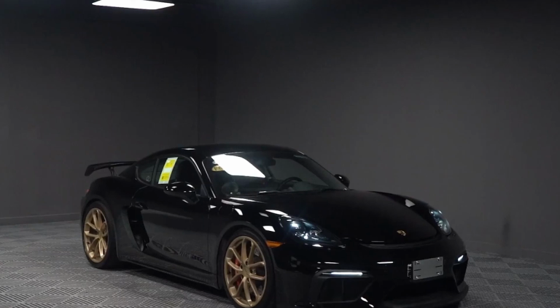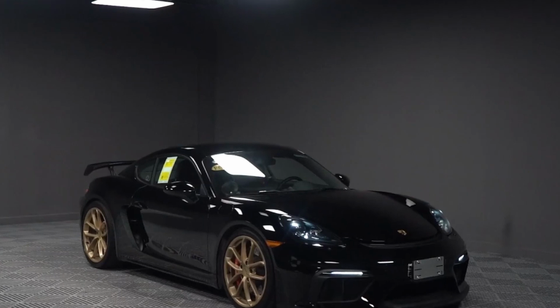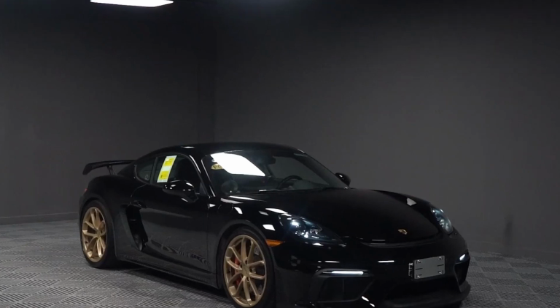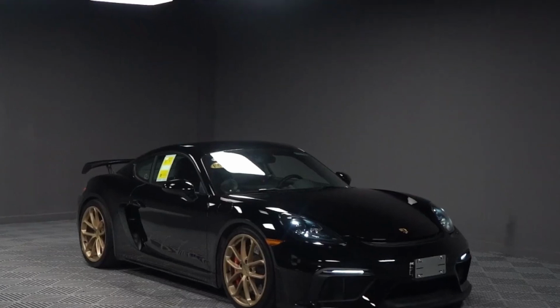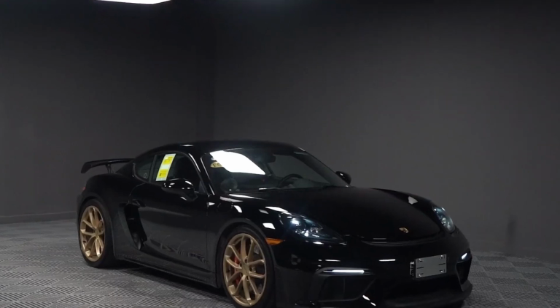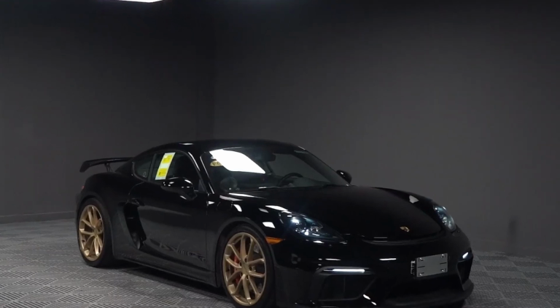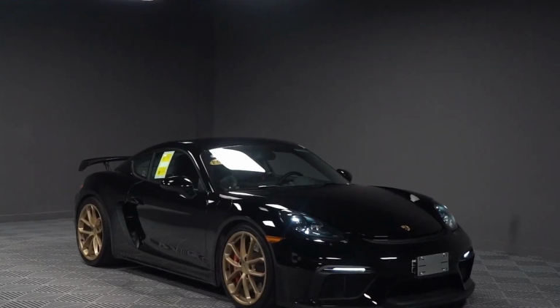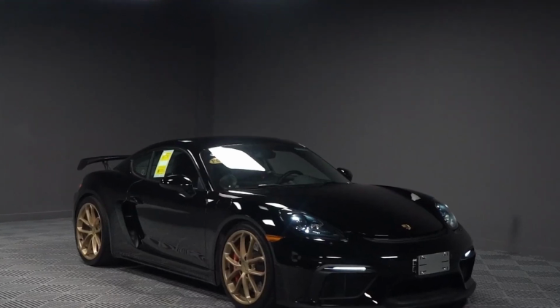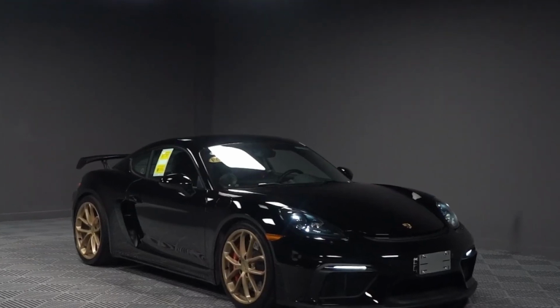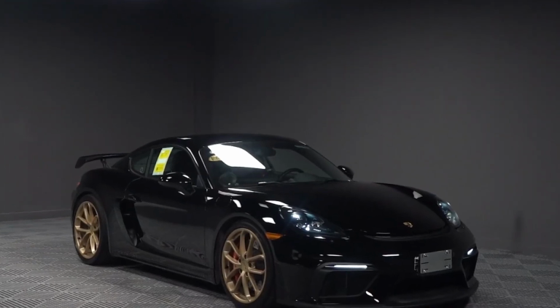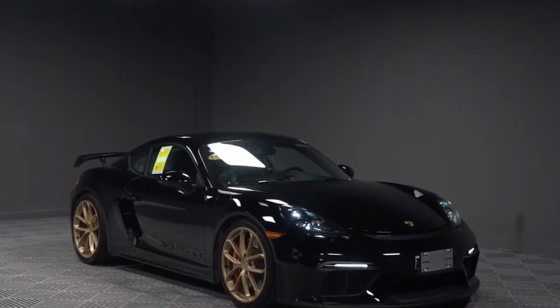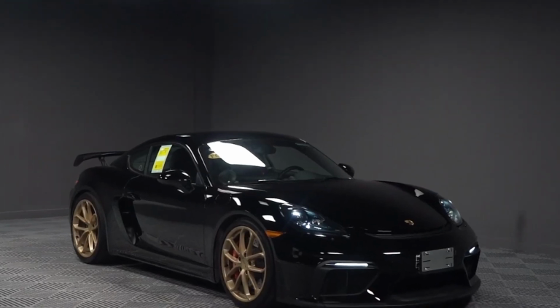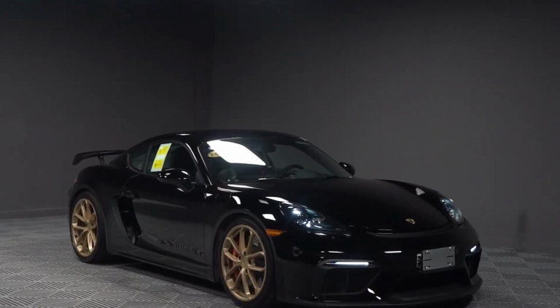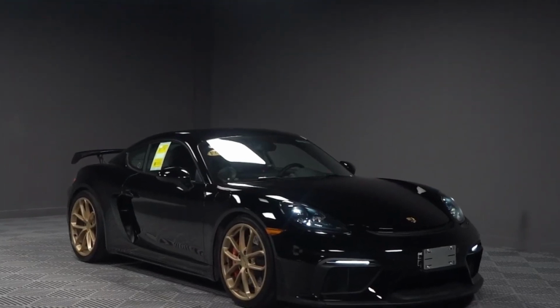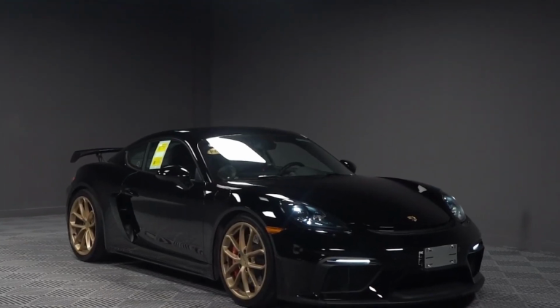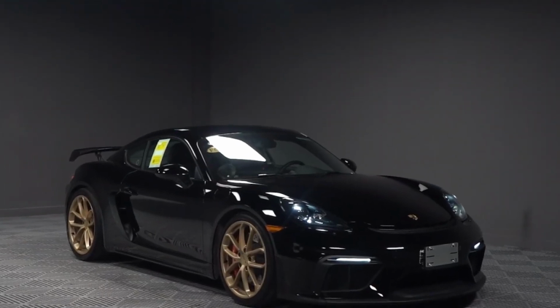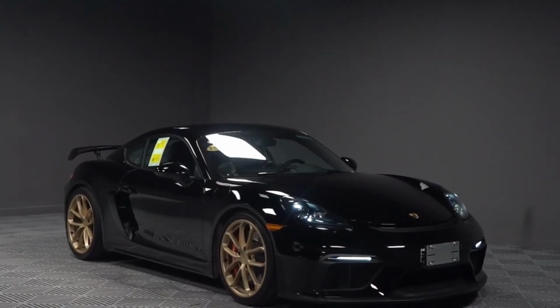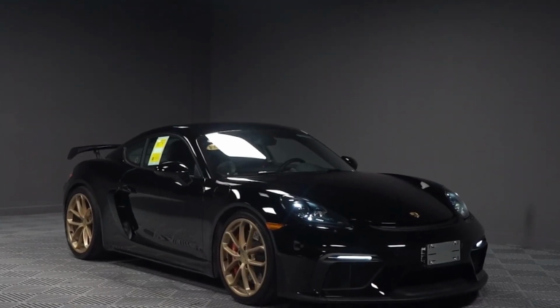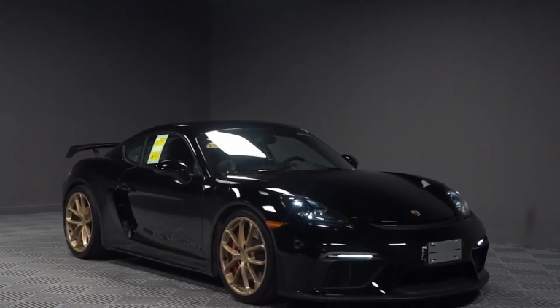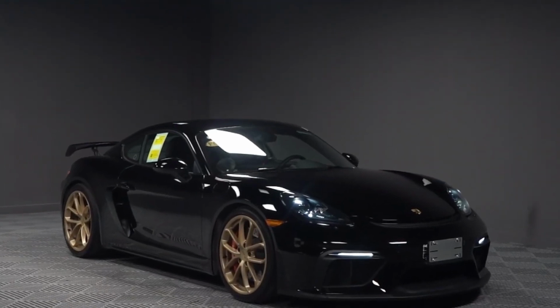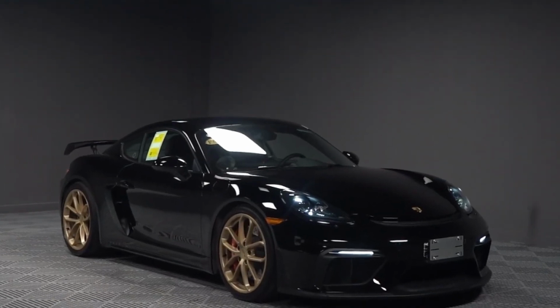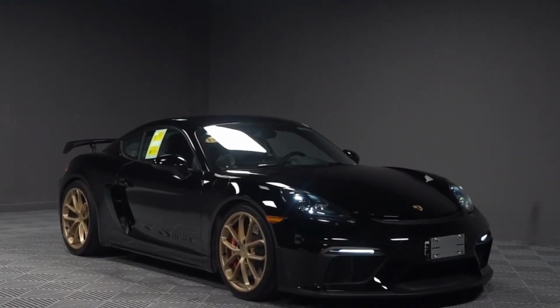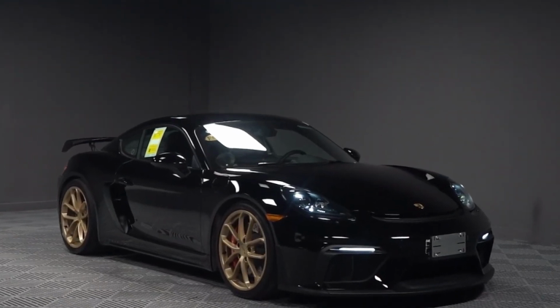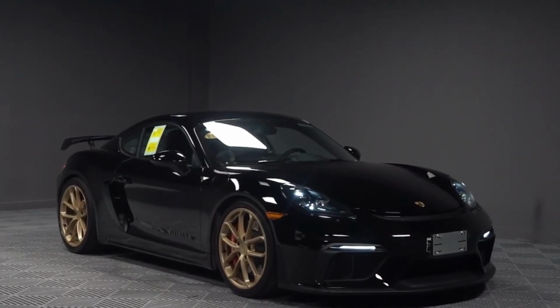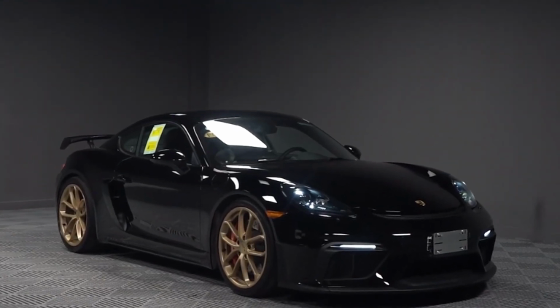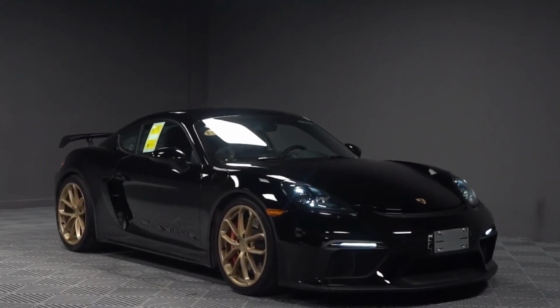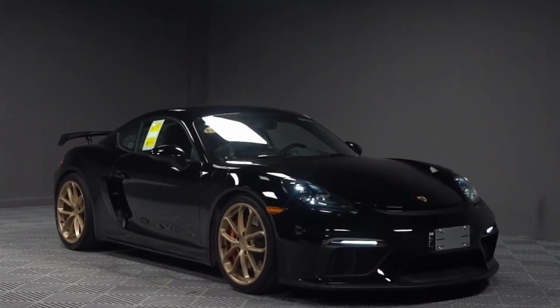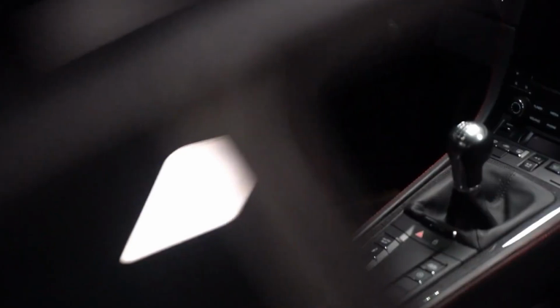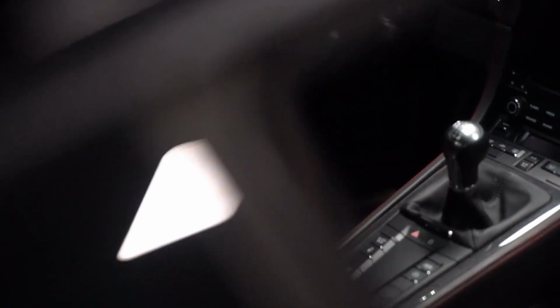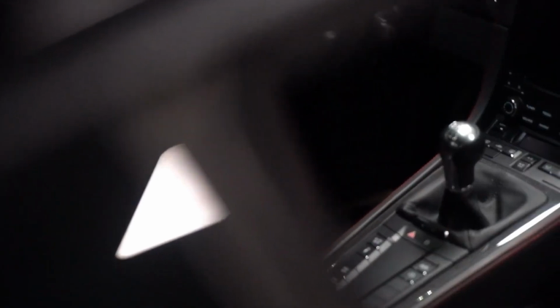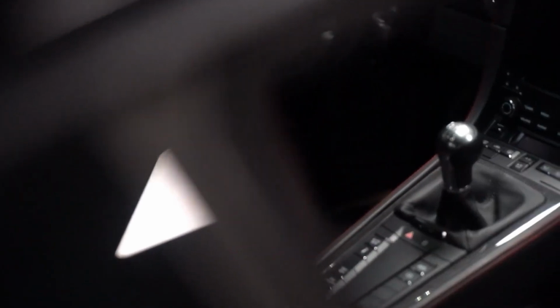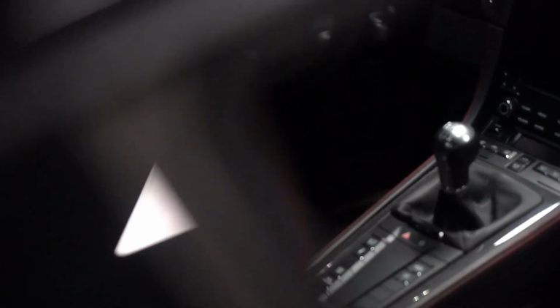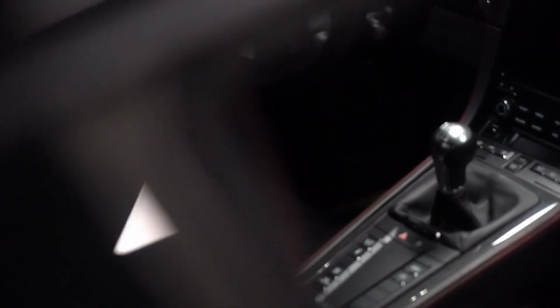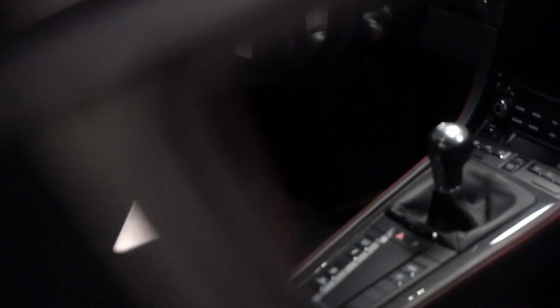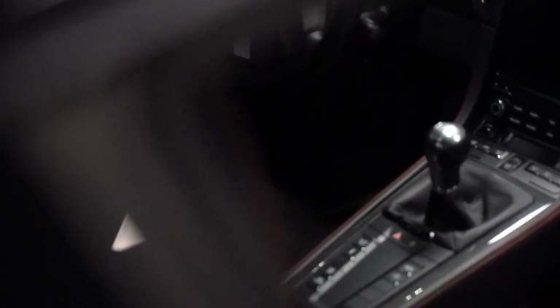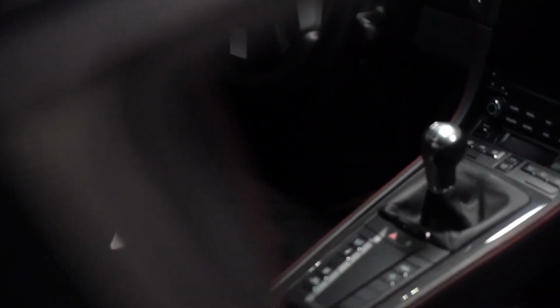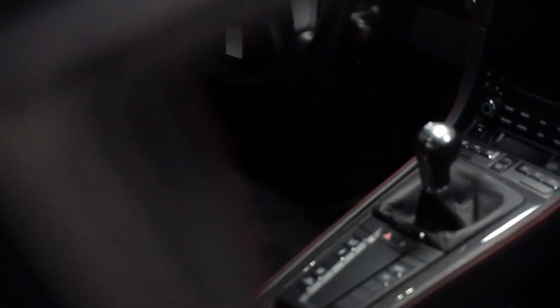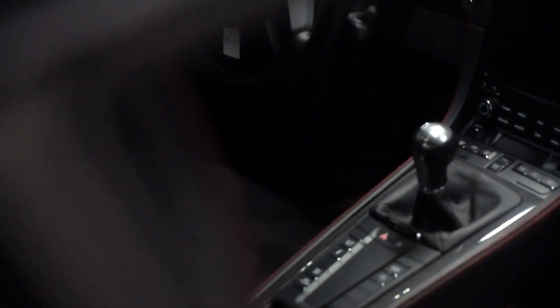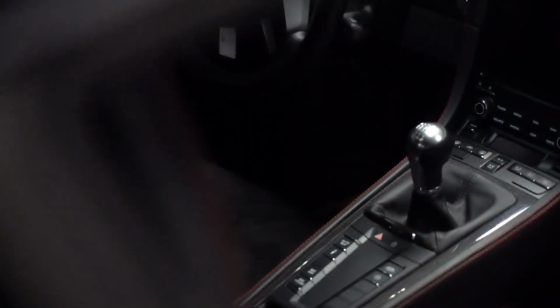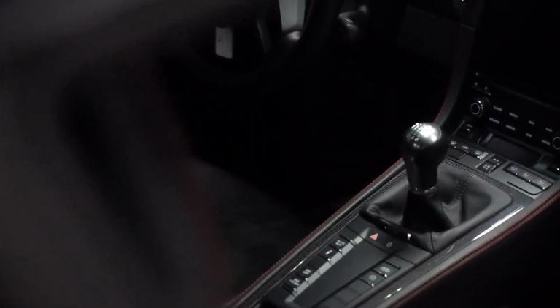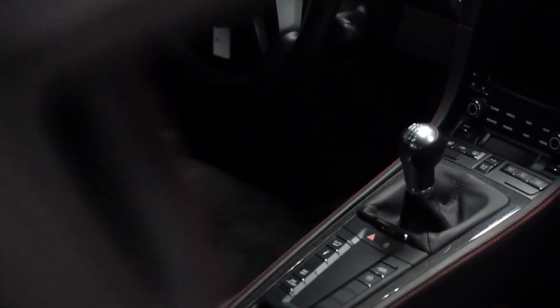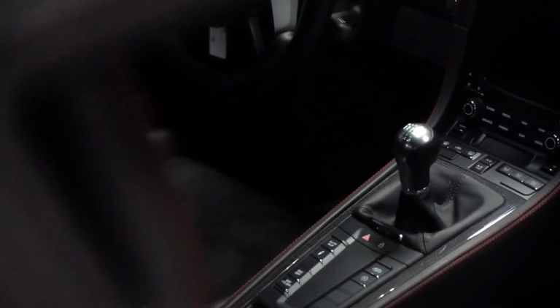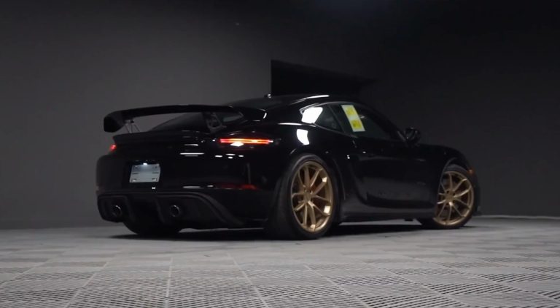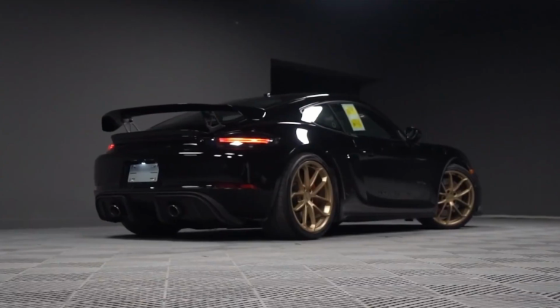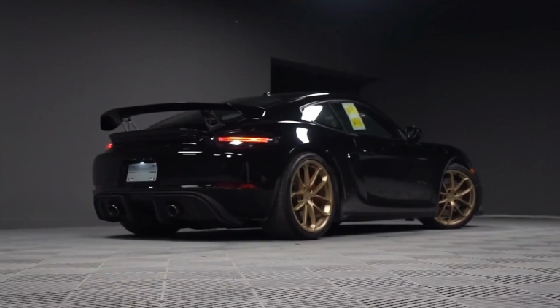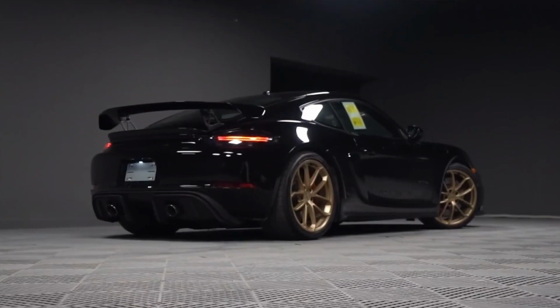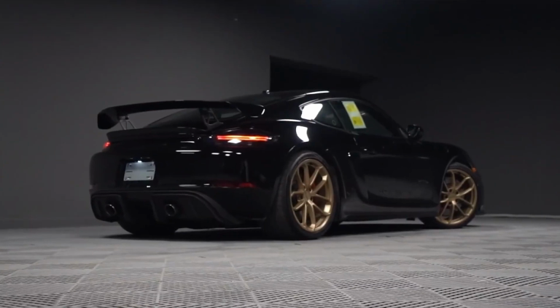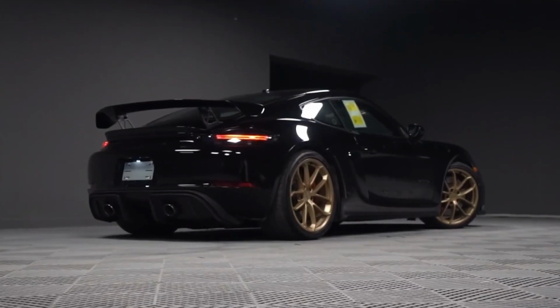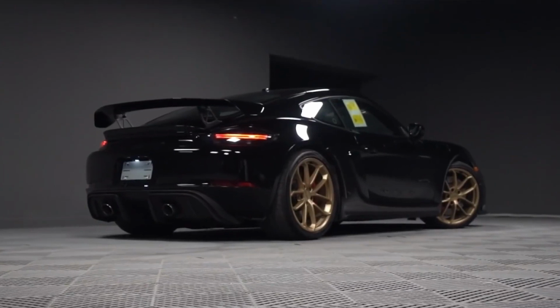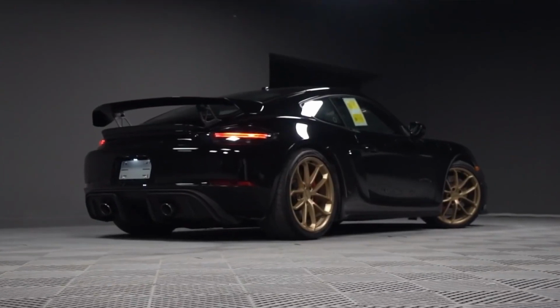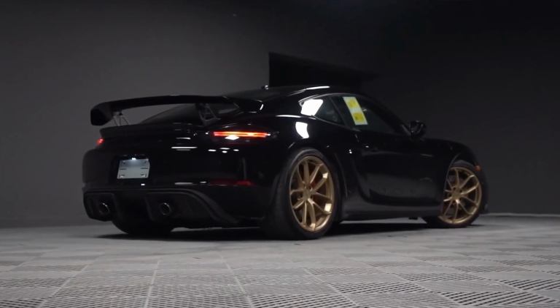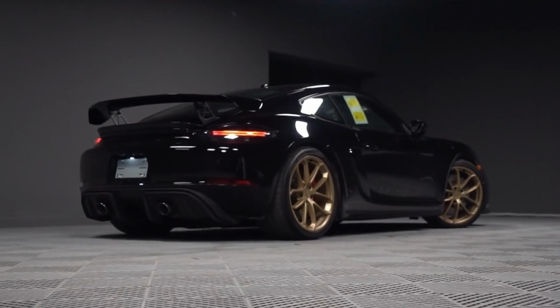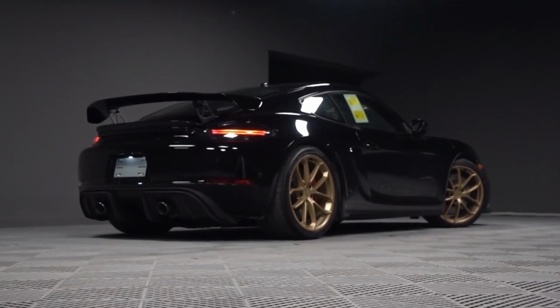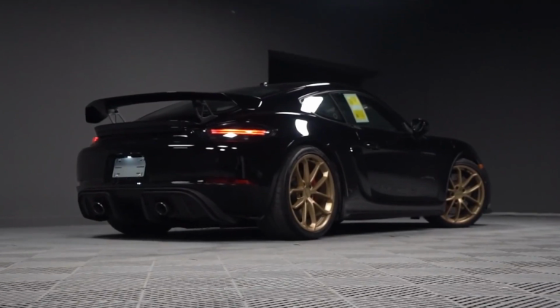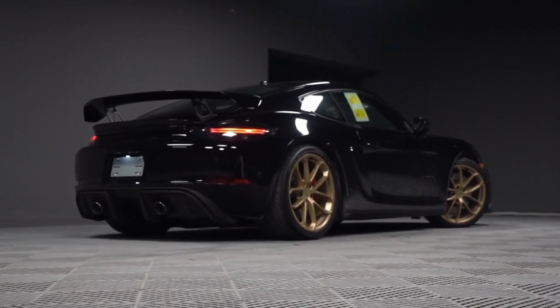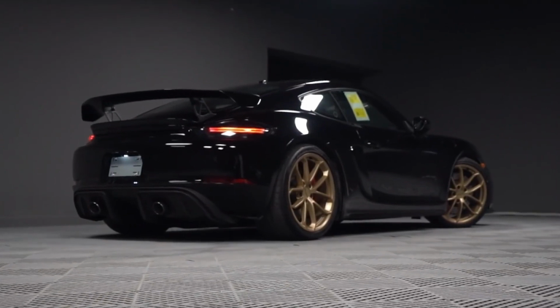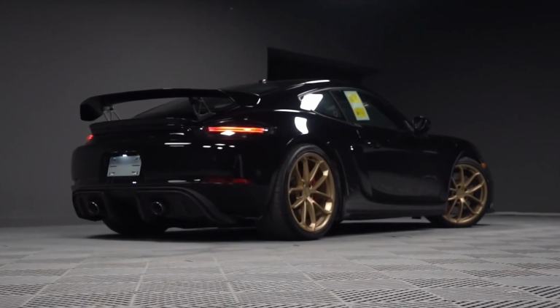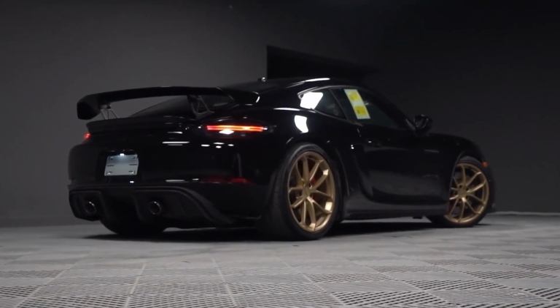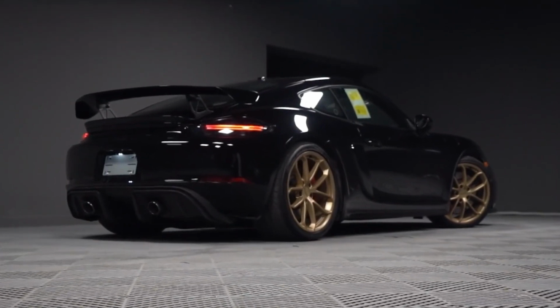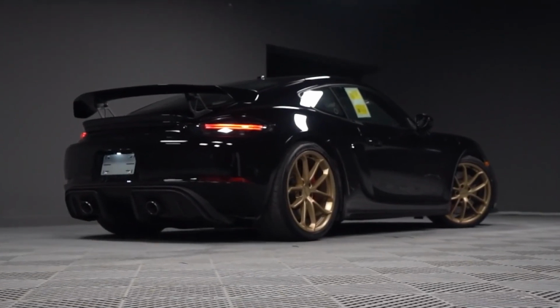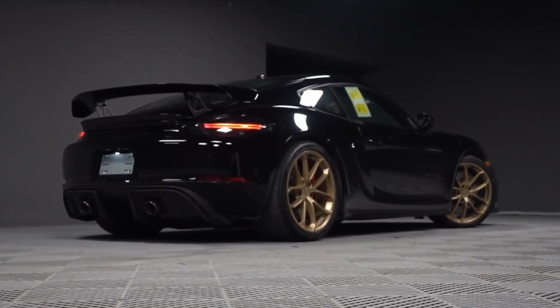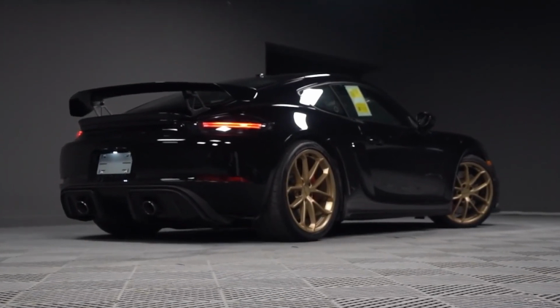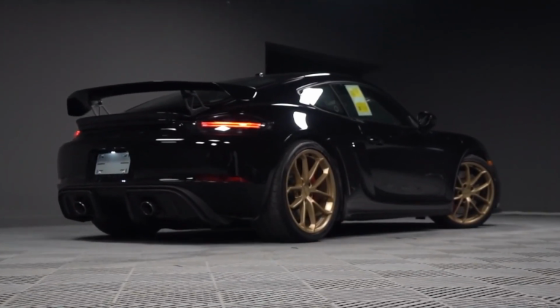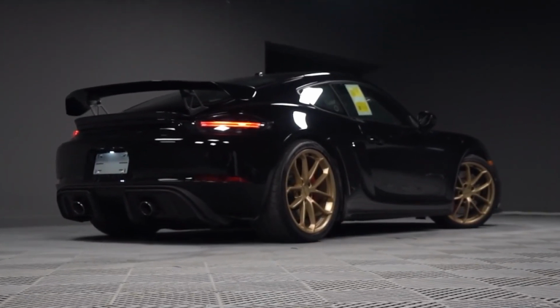A mid-engine 4.0 naturally aspirated Porsche, and it's a manual transmission. Is this car the dream car of keyboard racers?